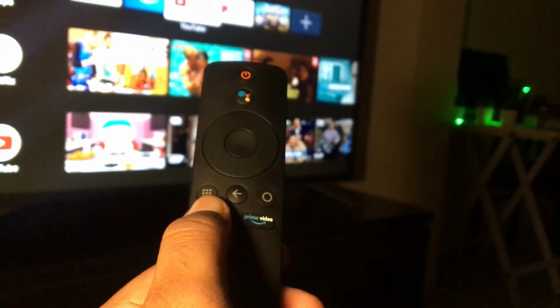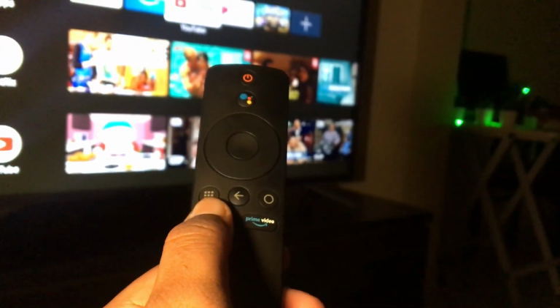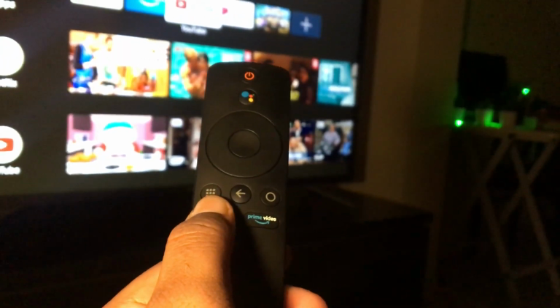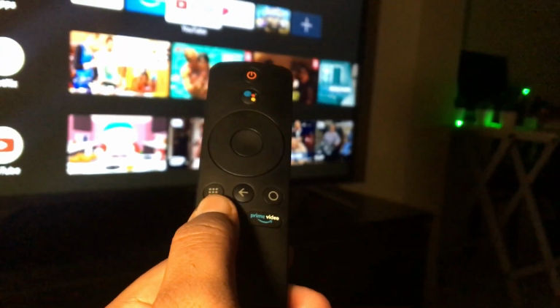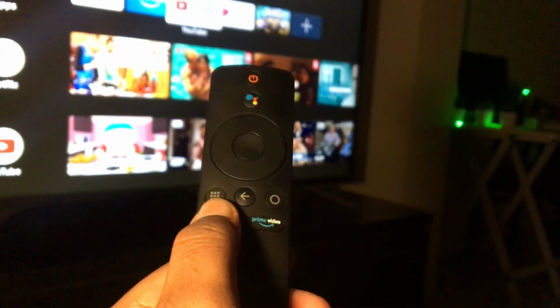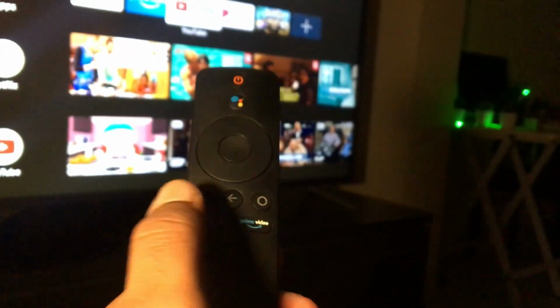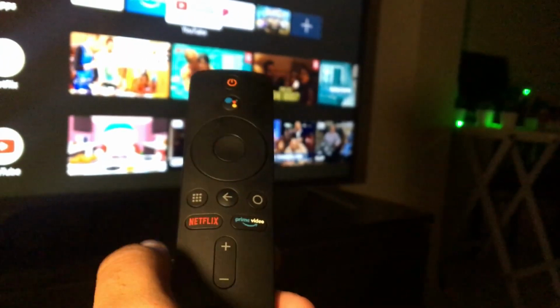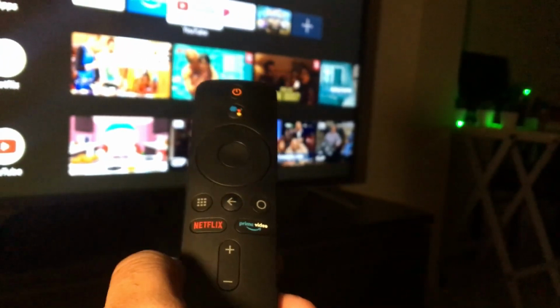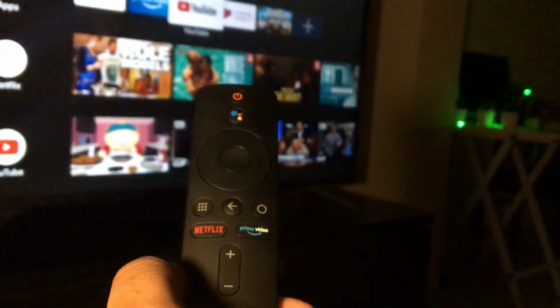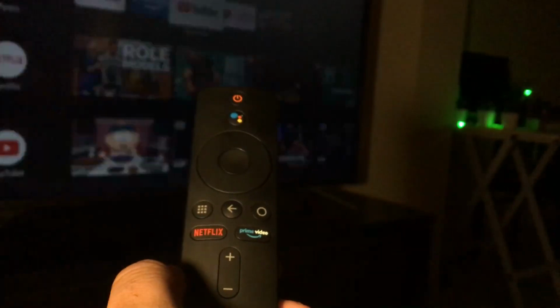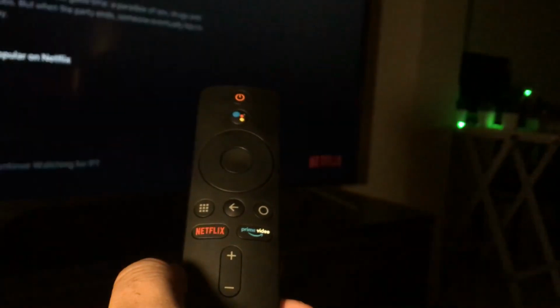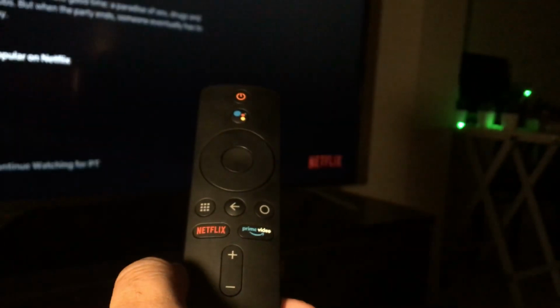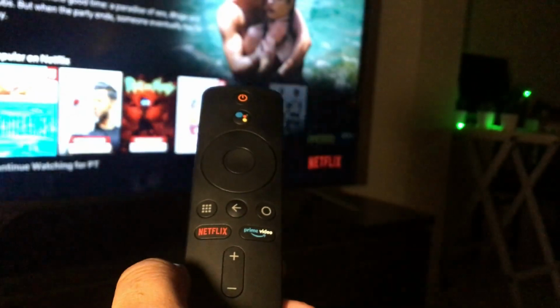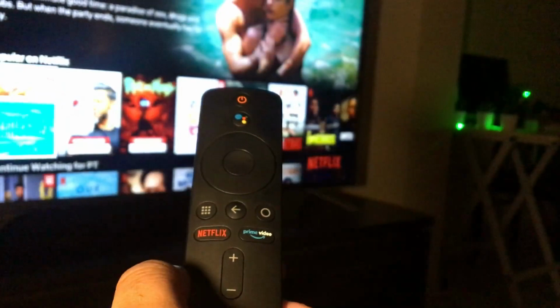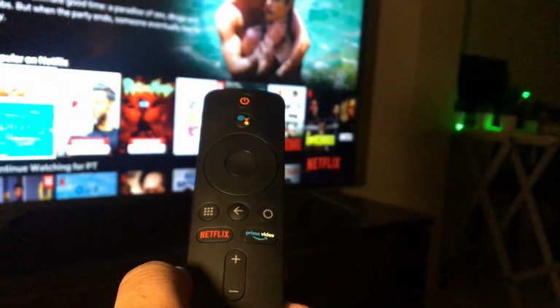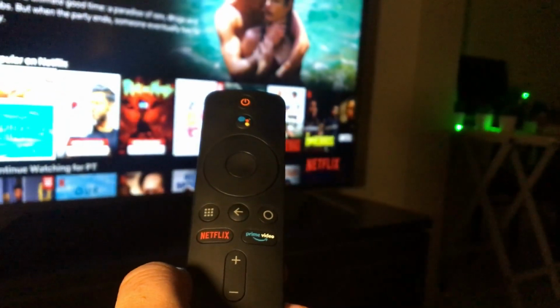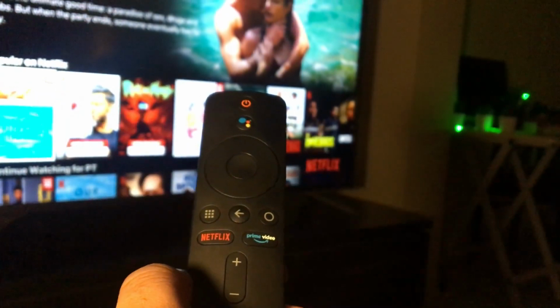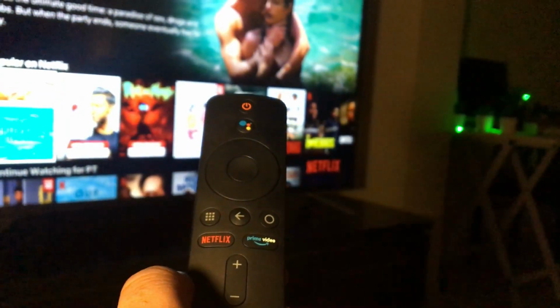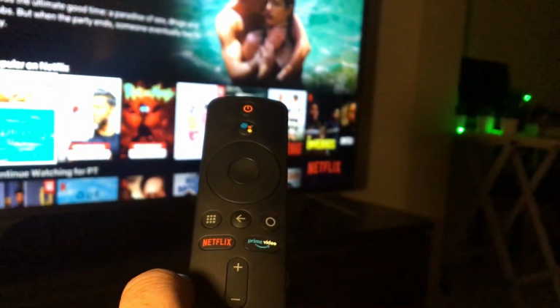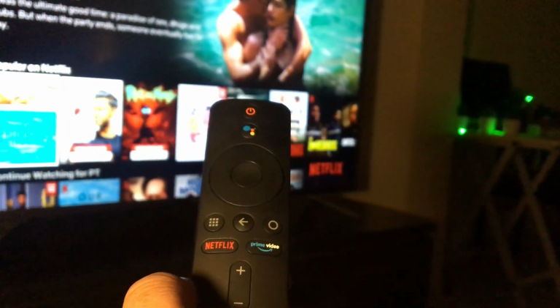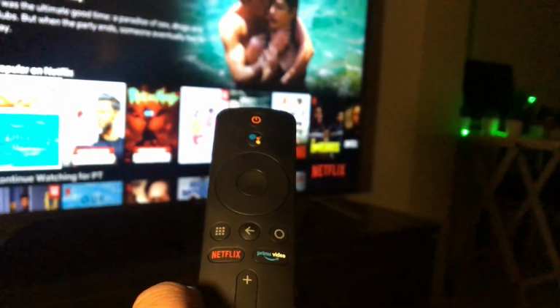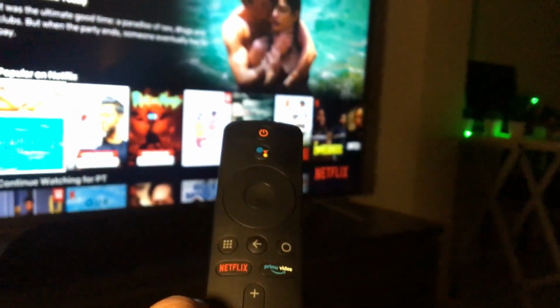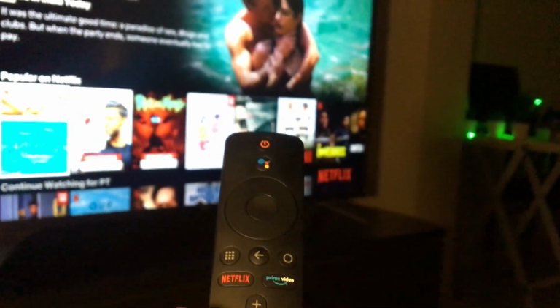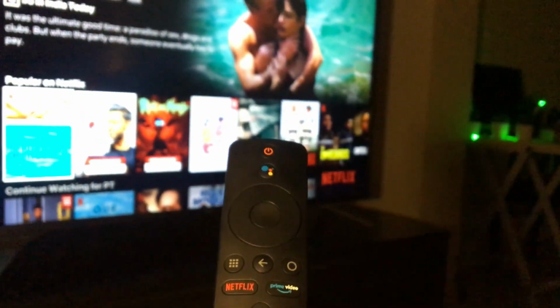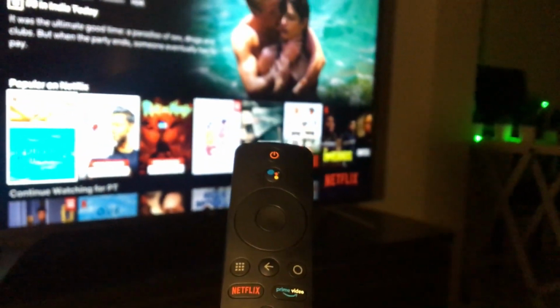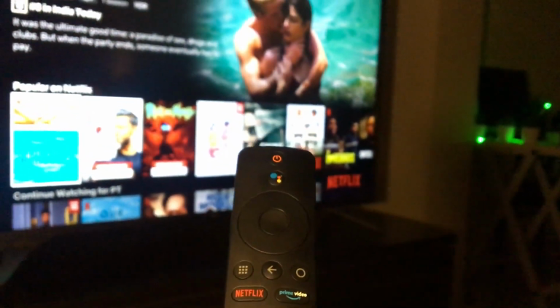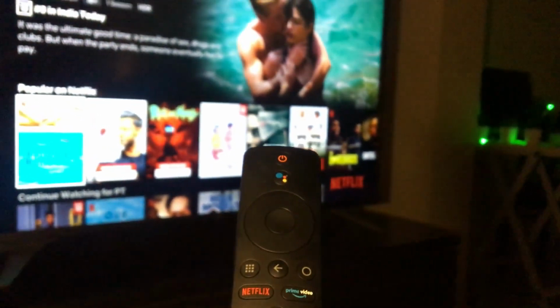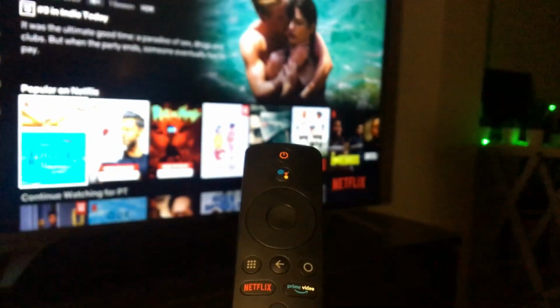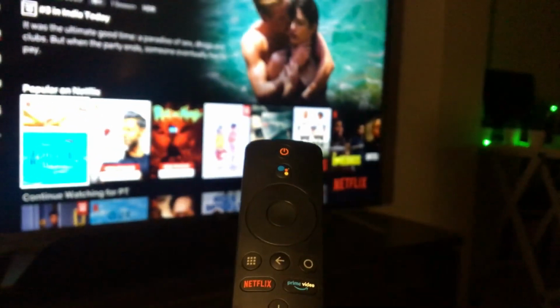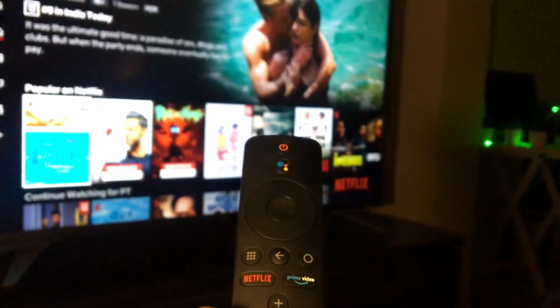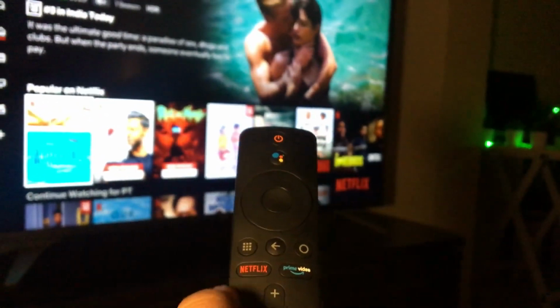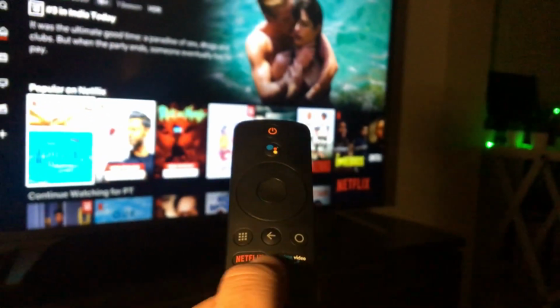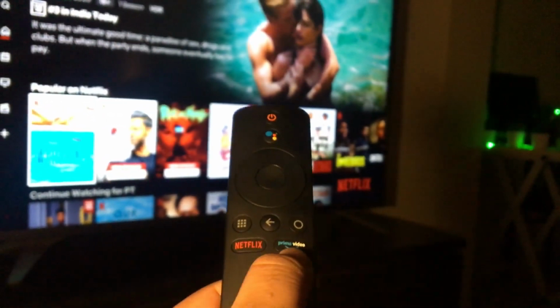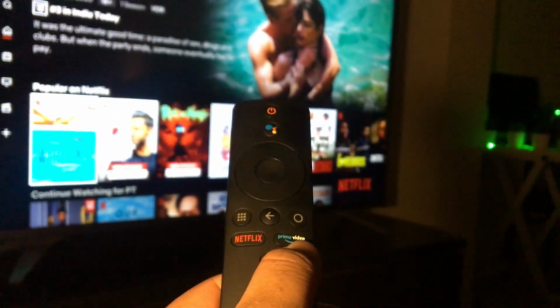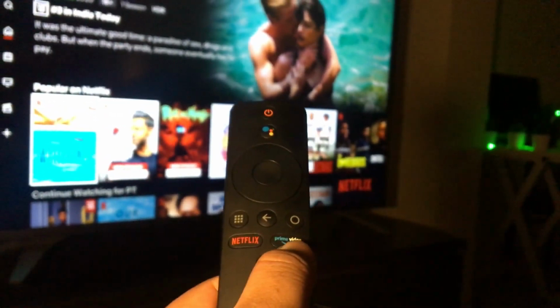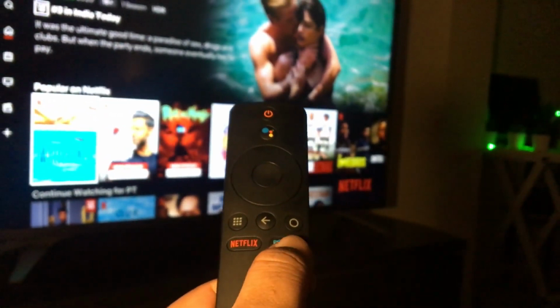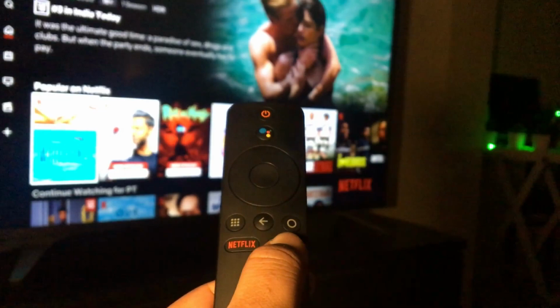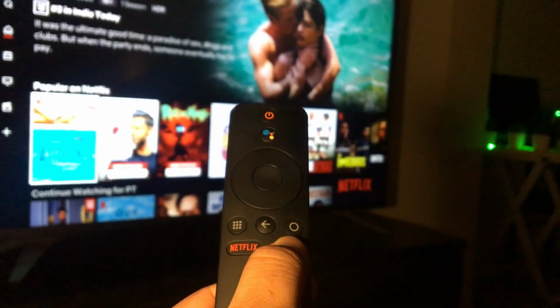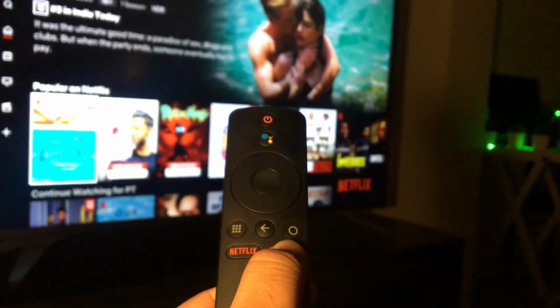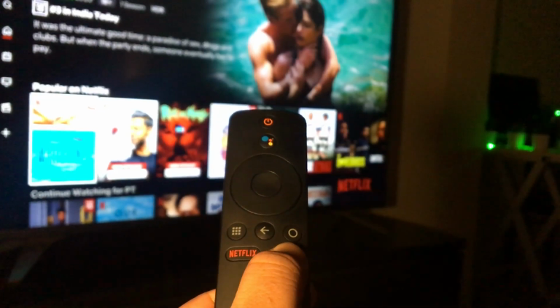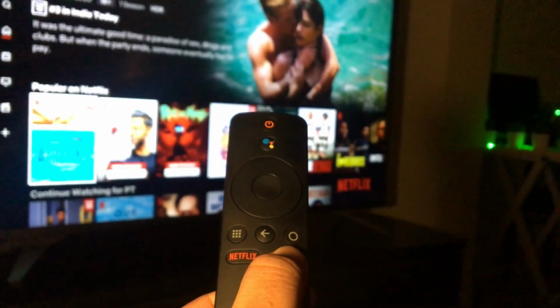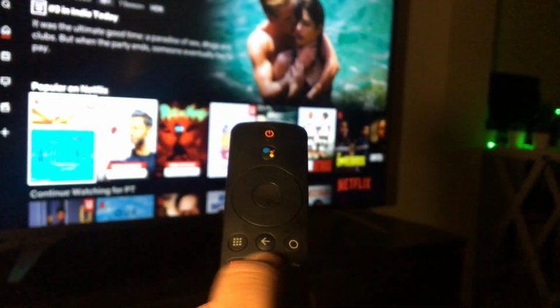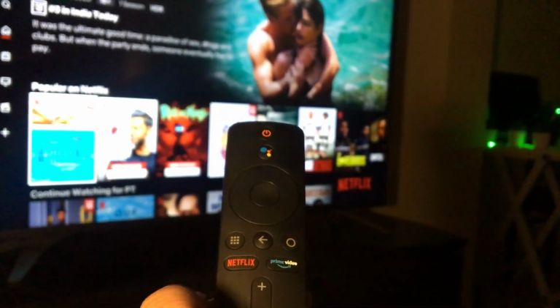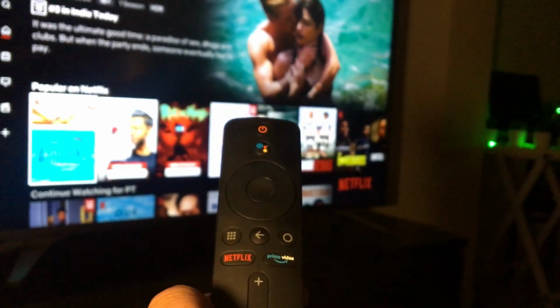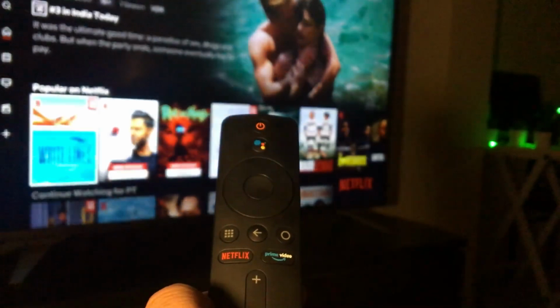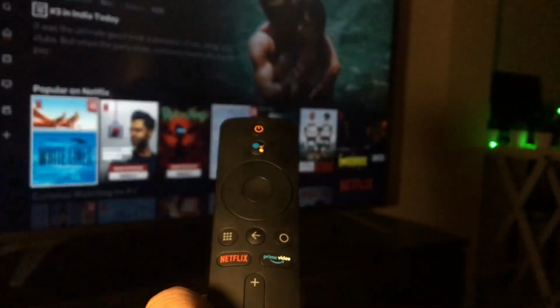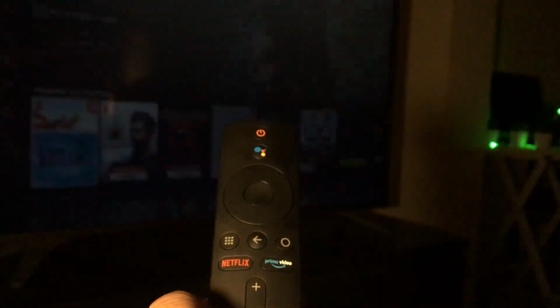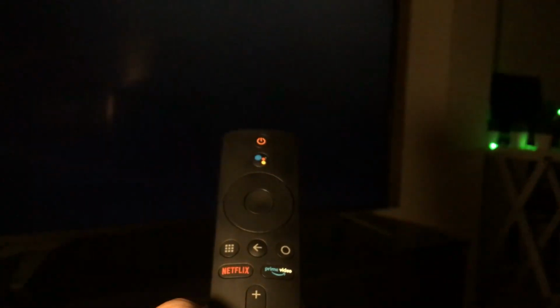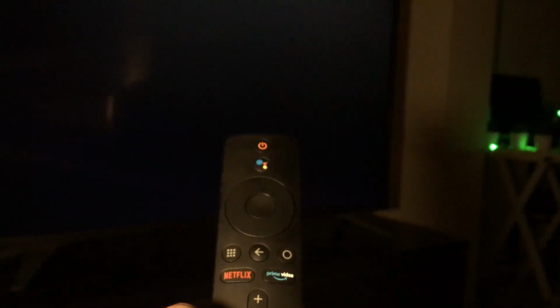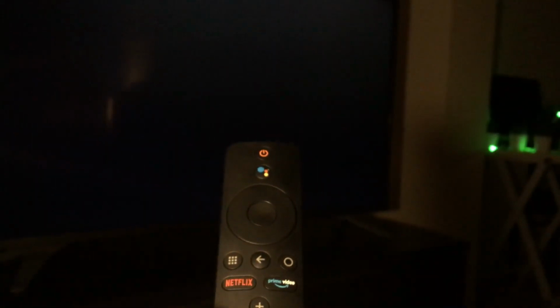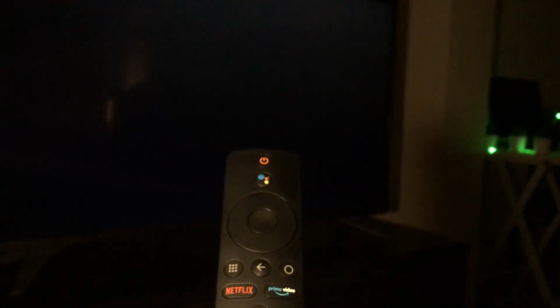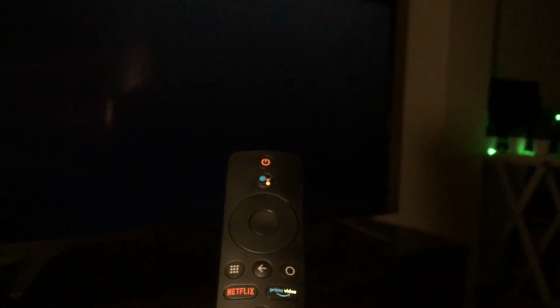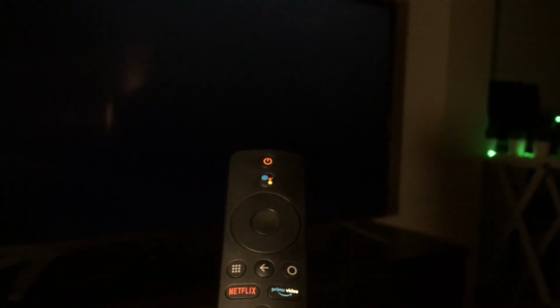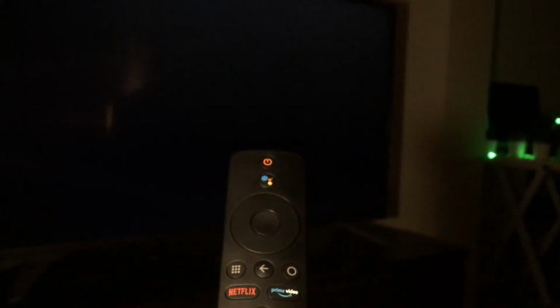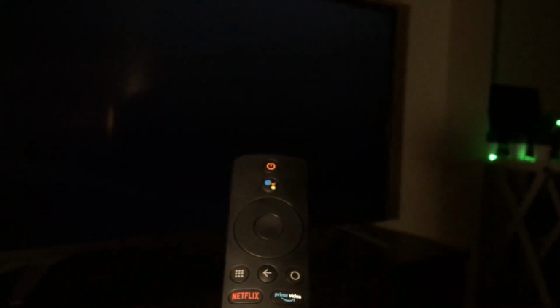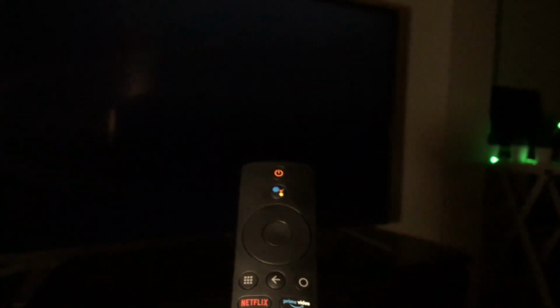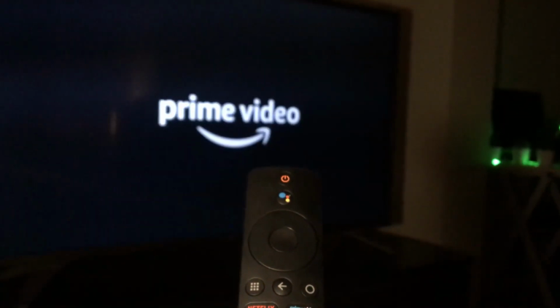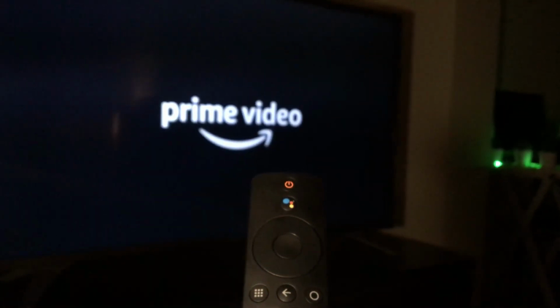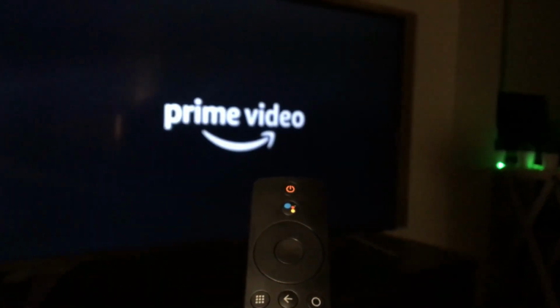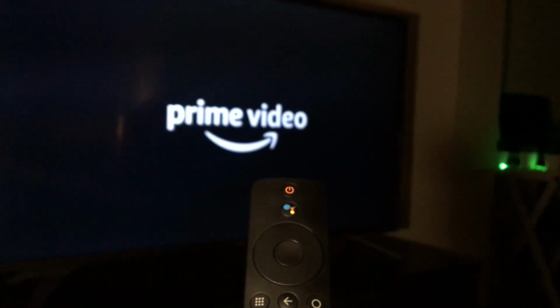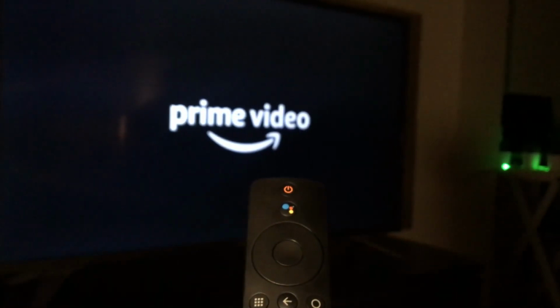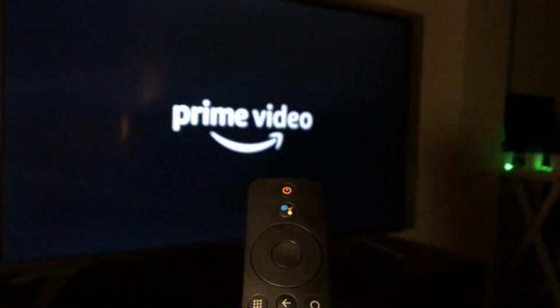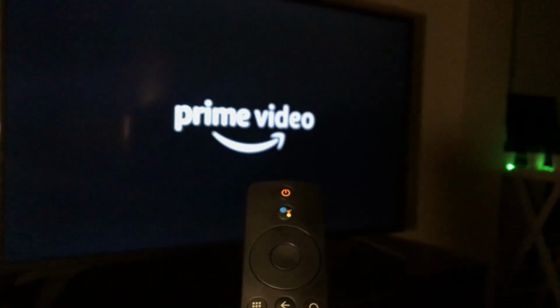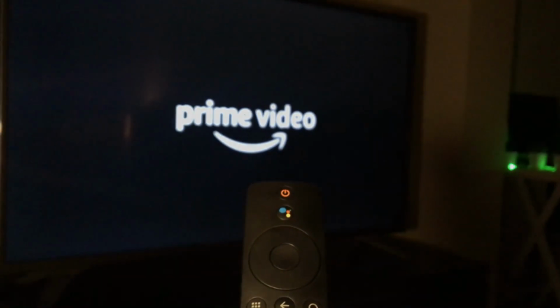You can quickly access Netflix and Amazon Prime Video using the dedicated buttons on the remote.